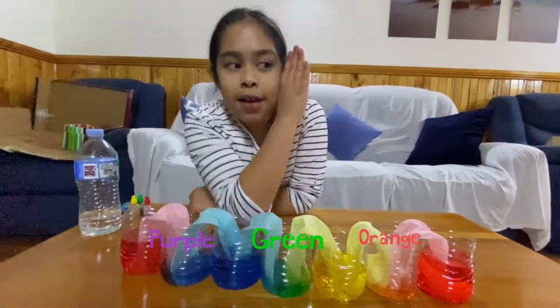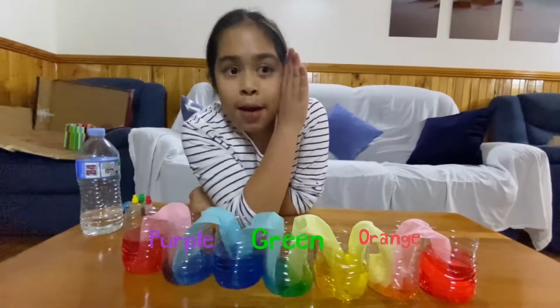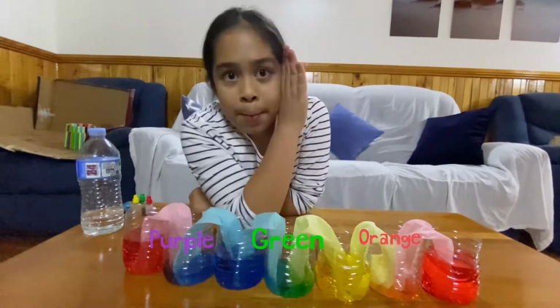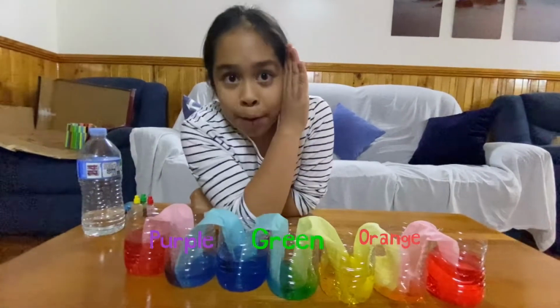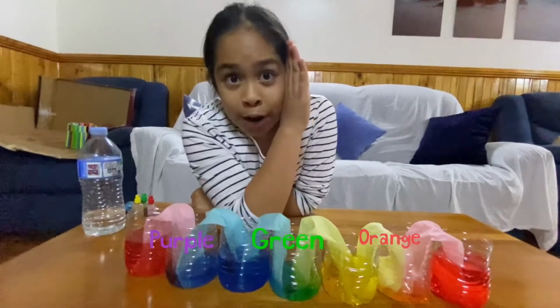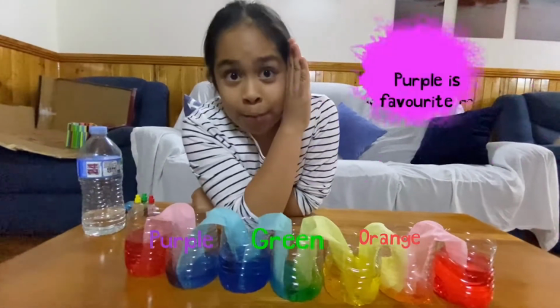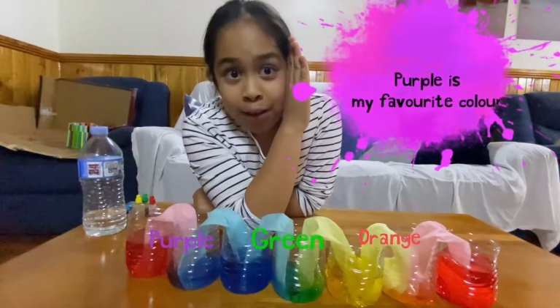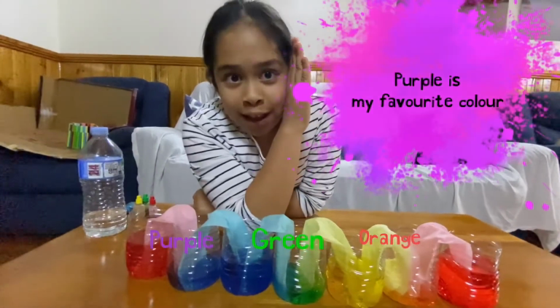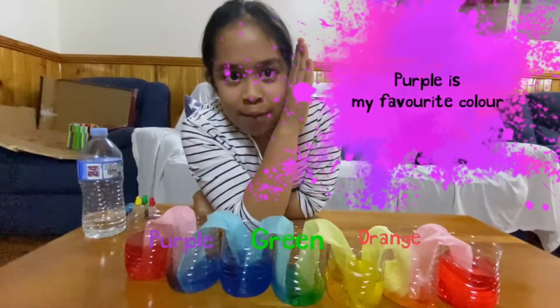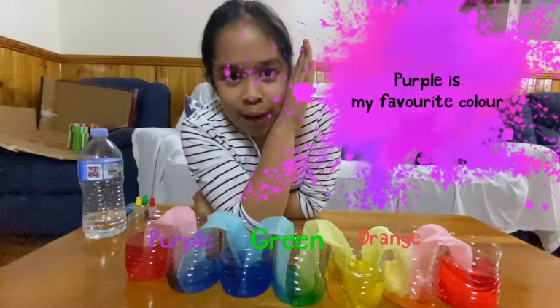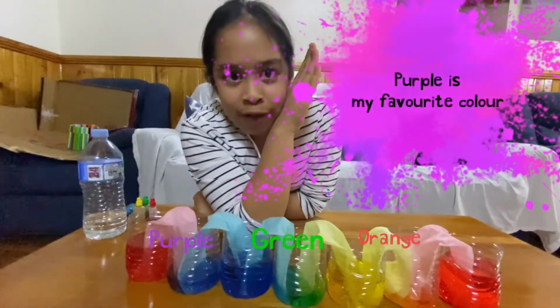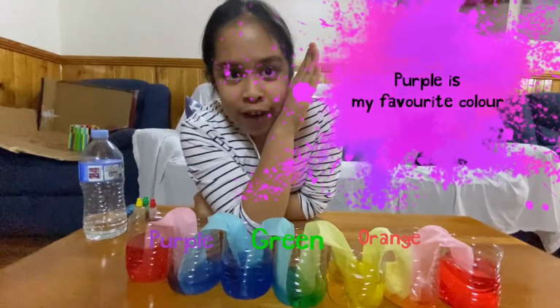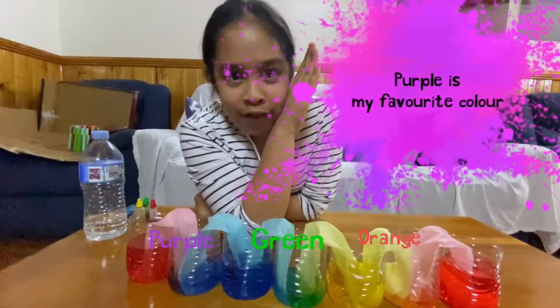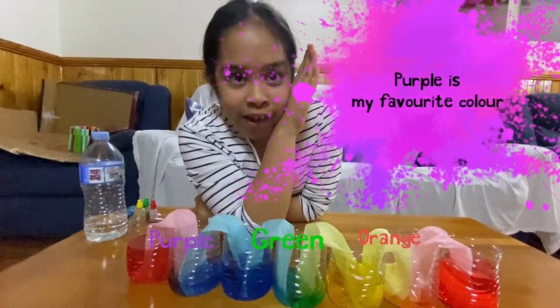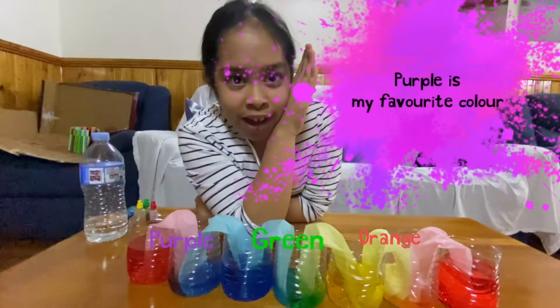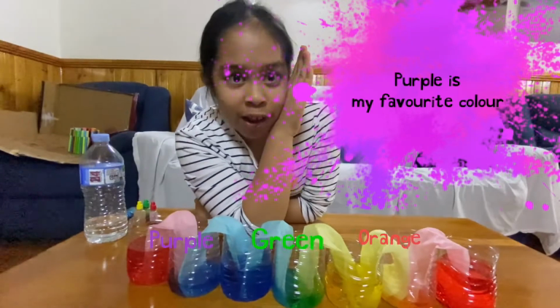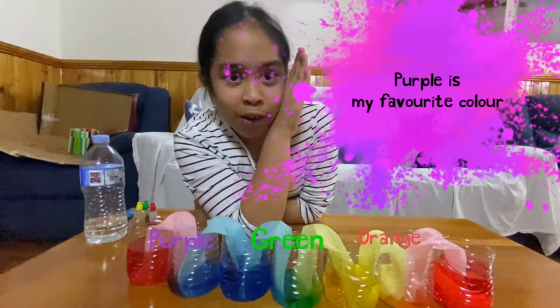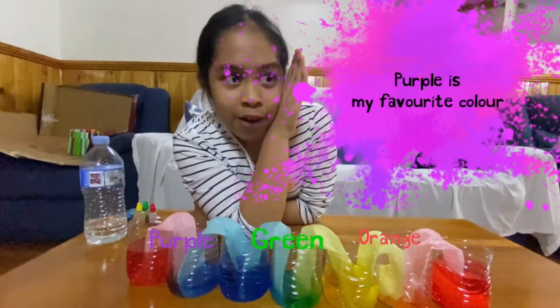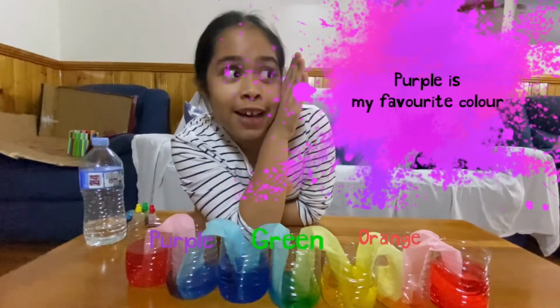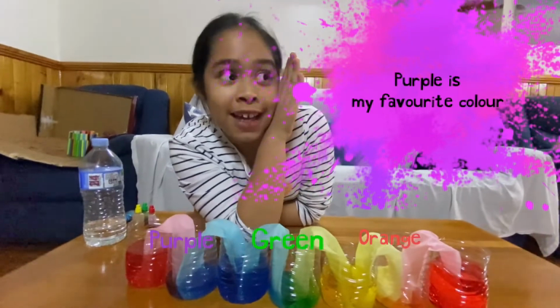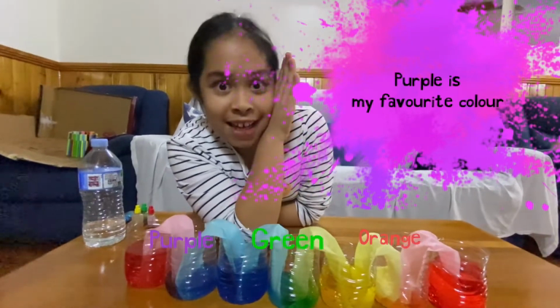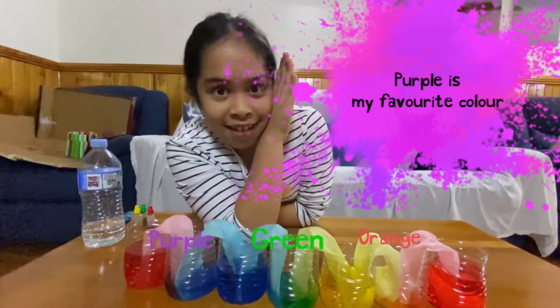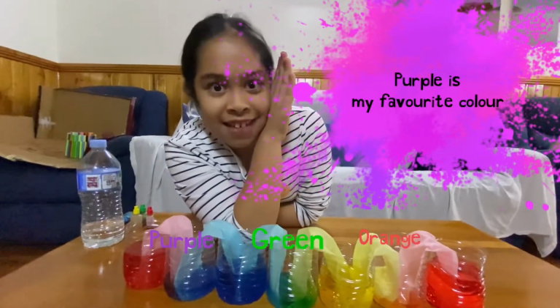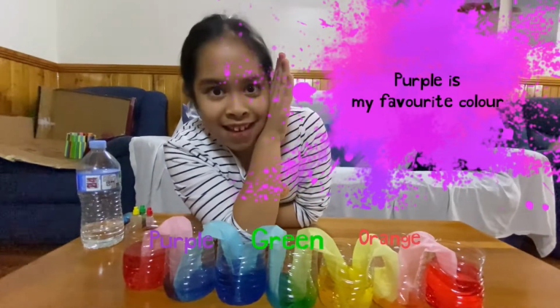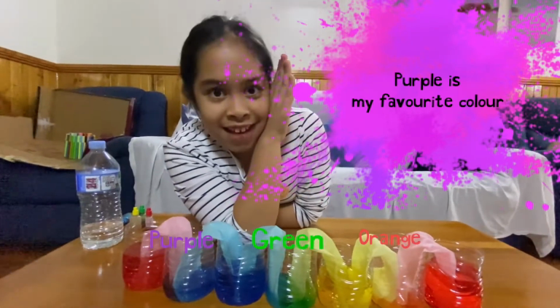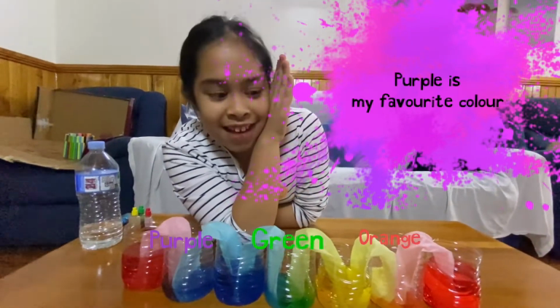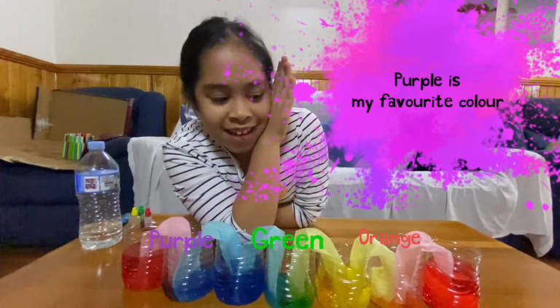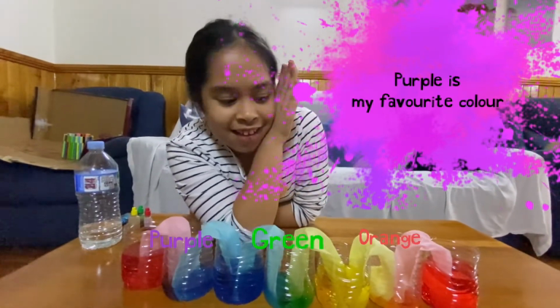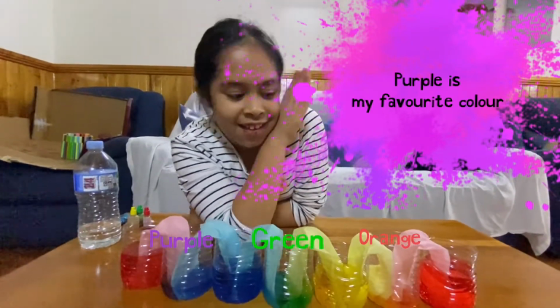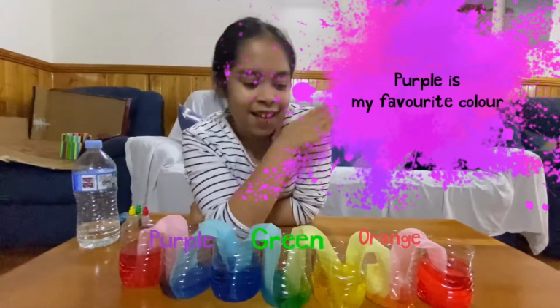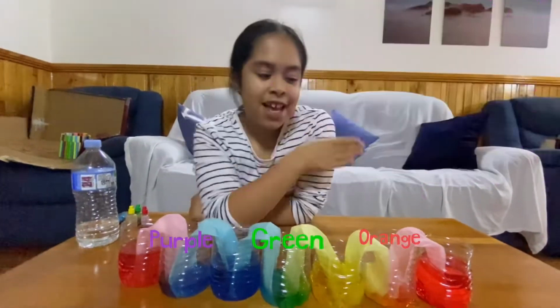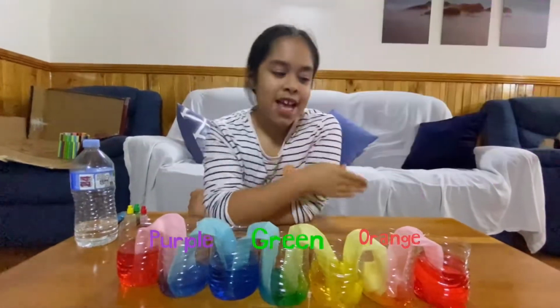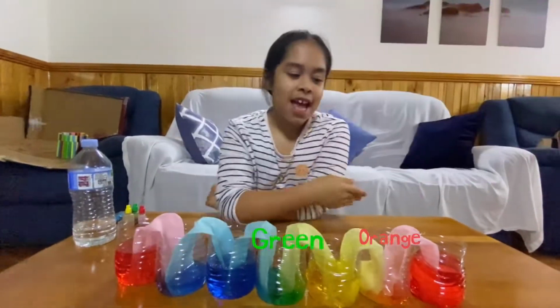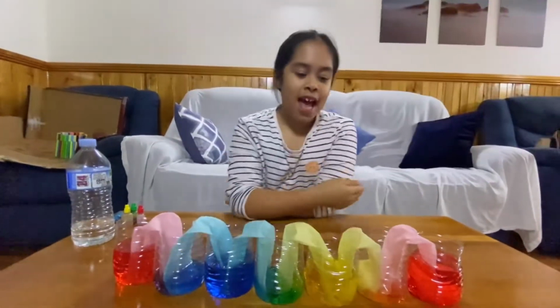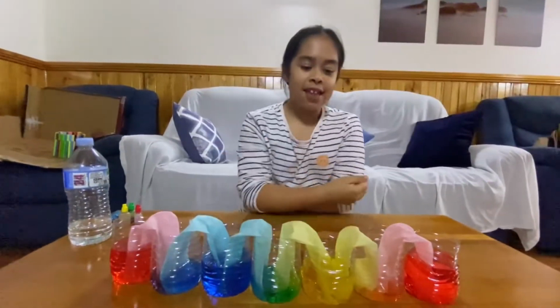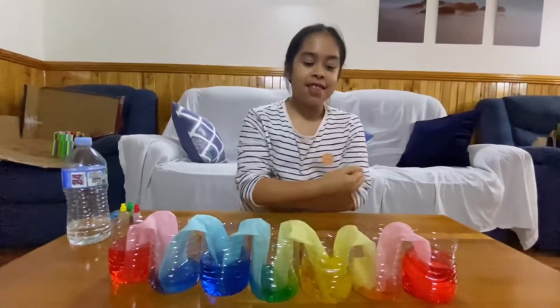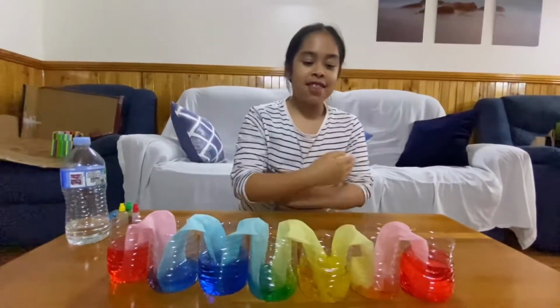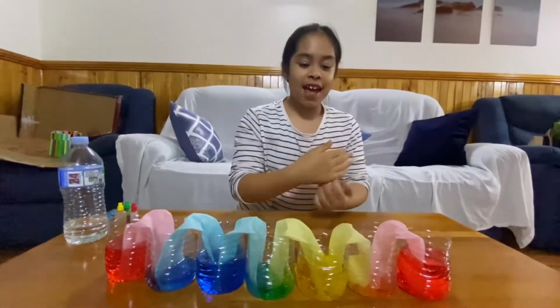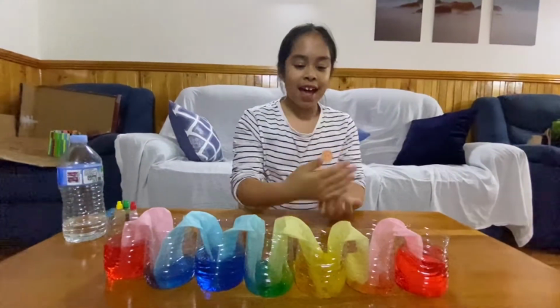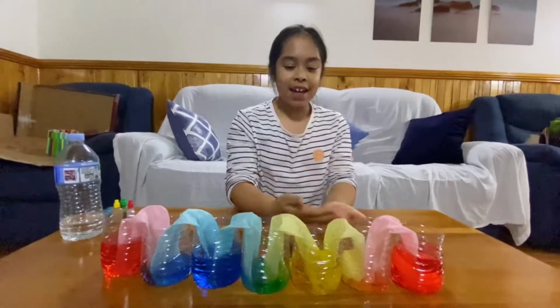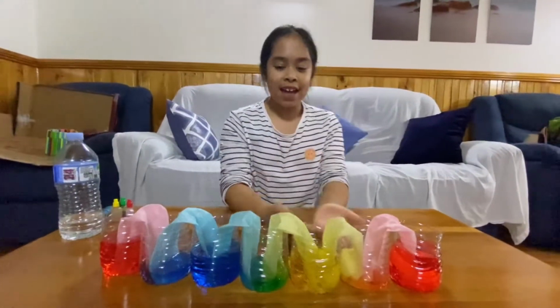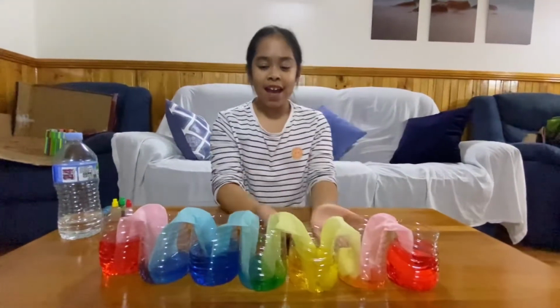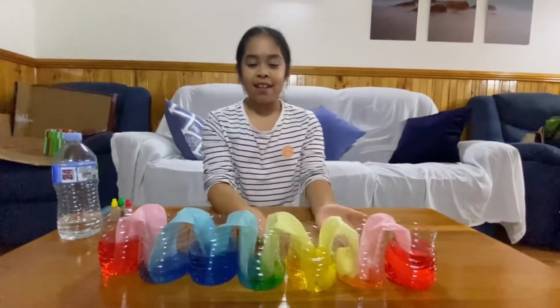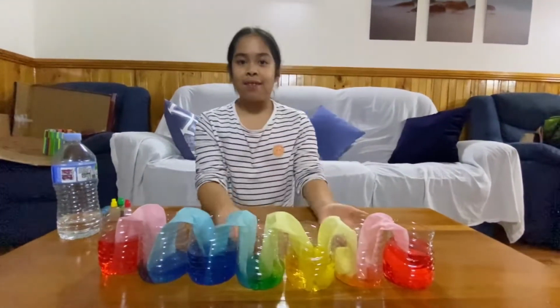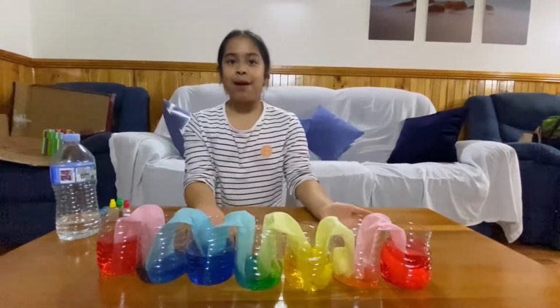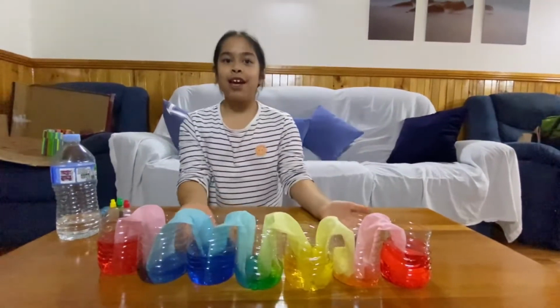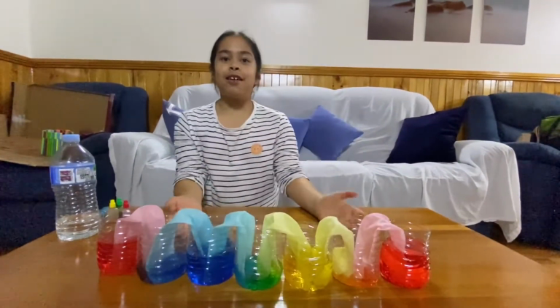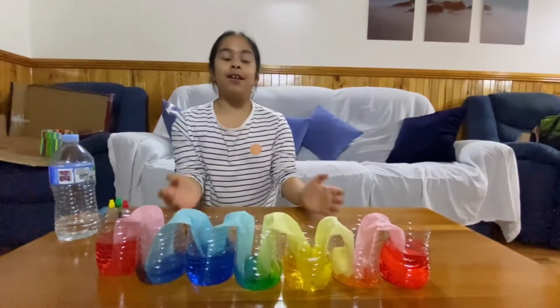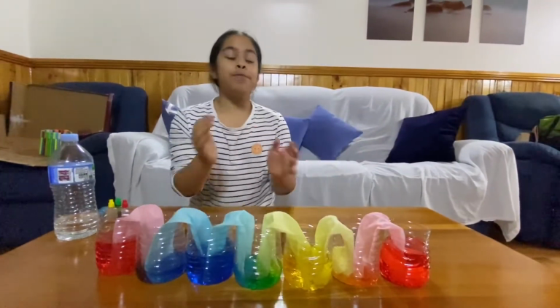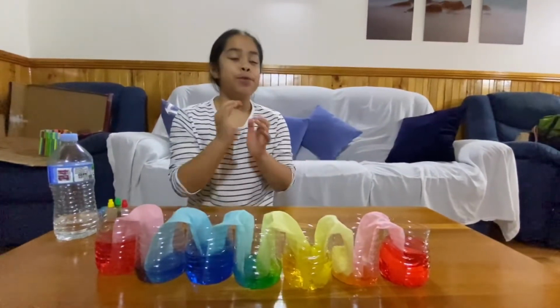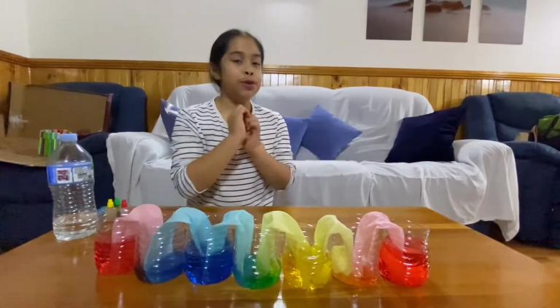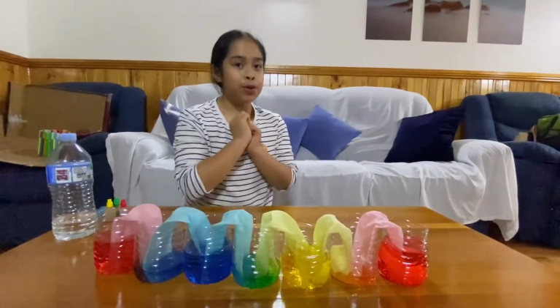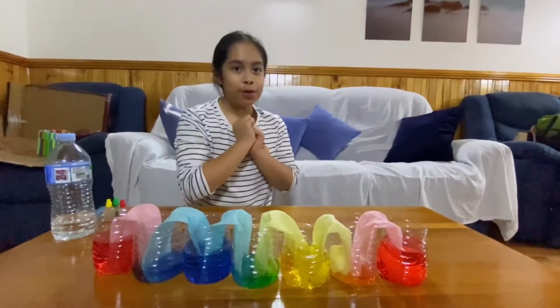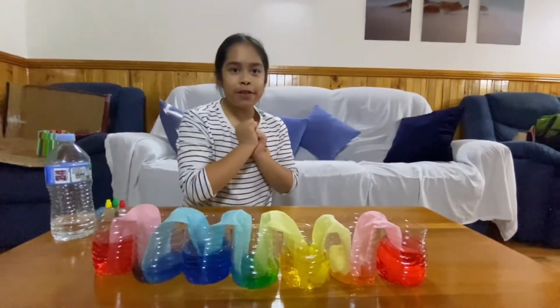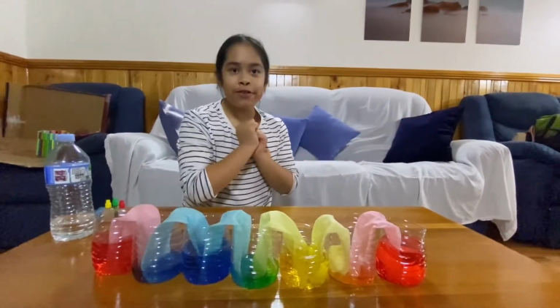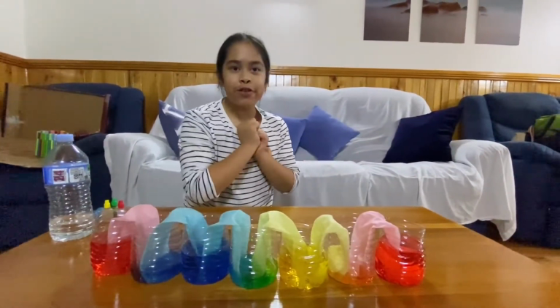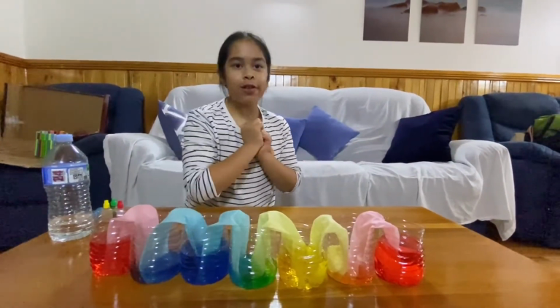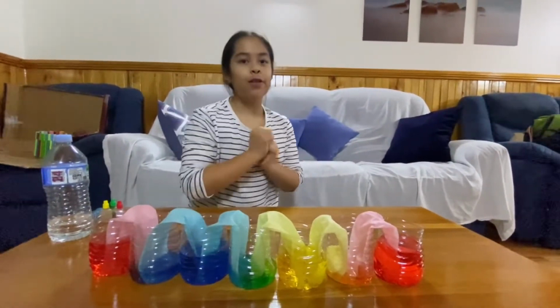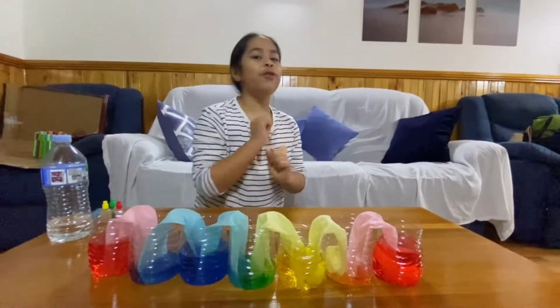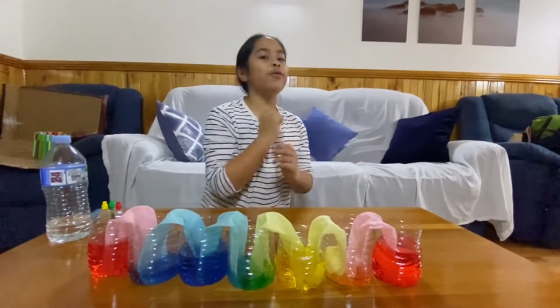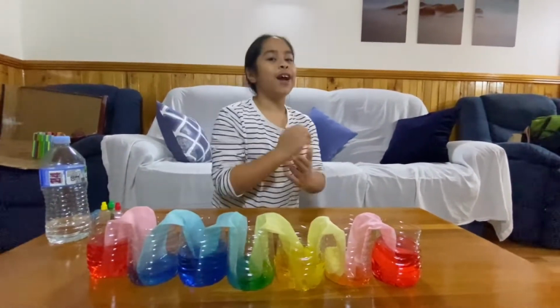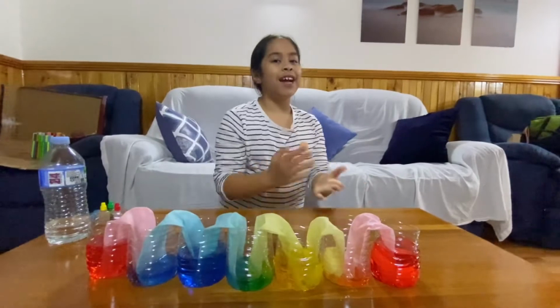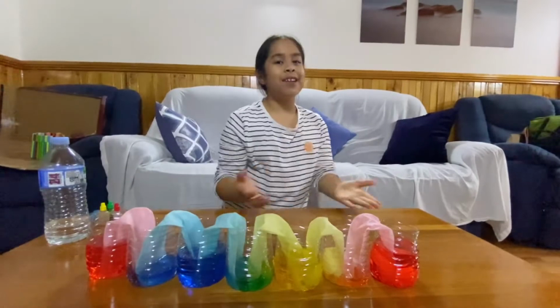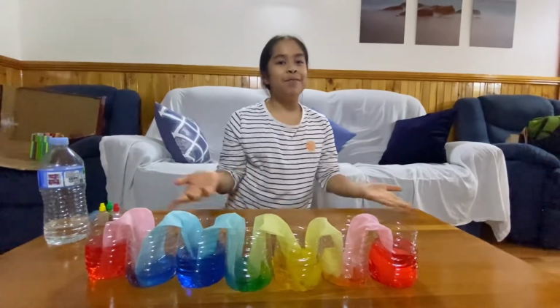Purple is my favourite colour, yes it is! And that has made a beautiful rainbow.